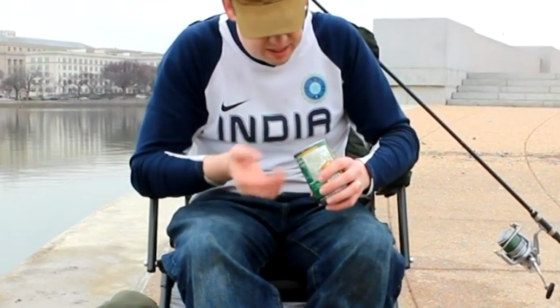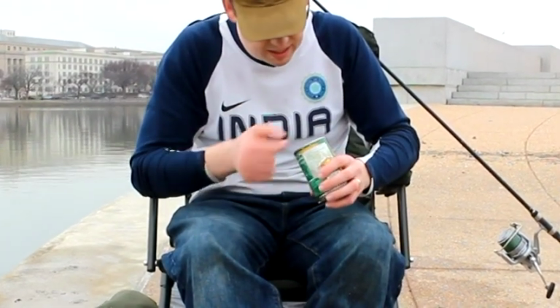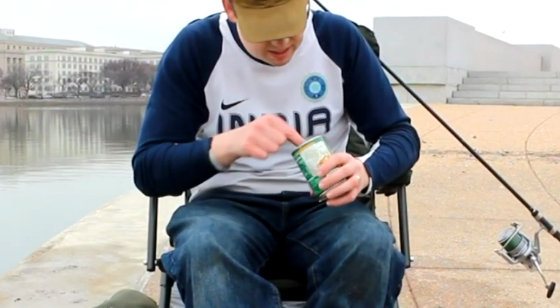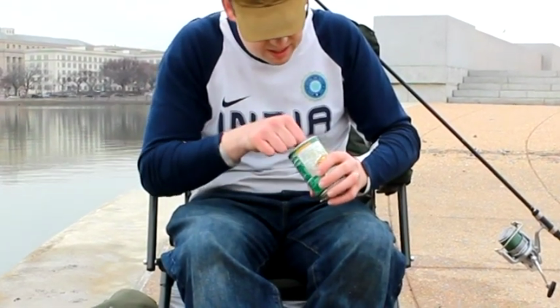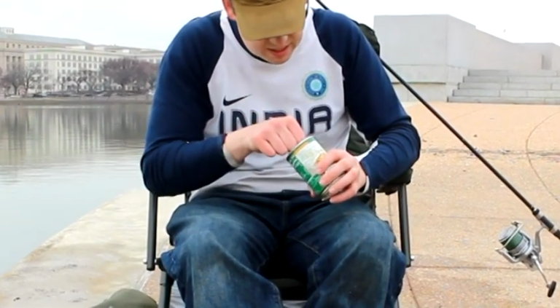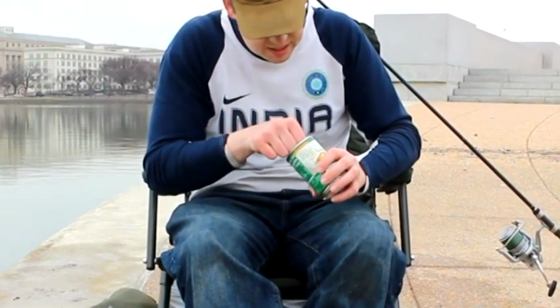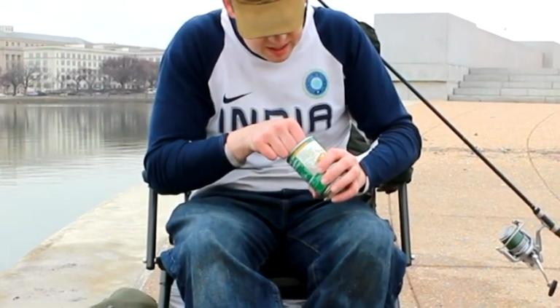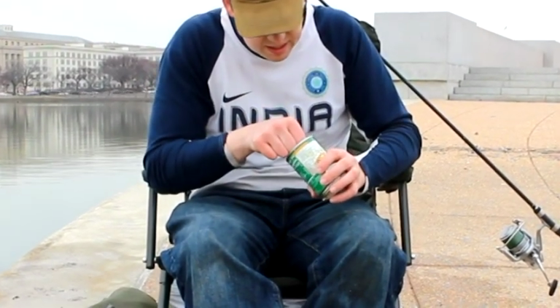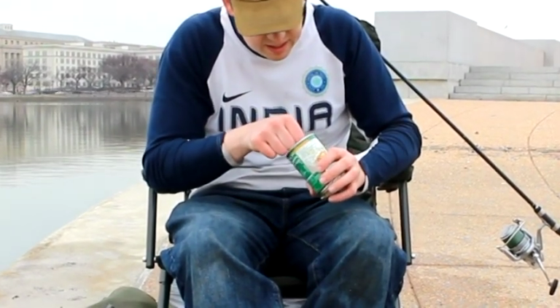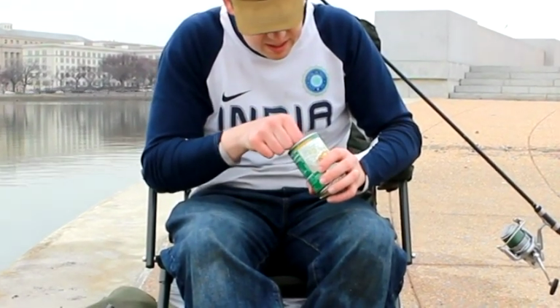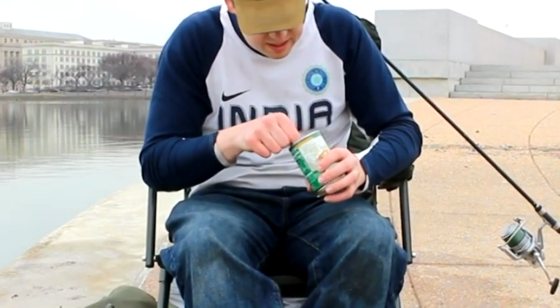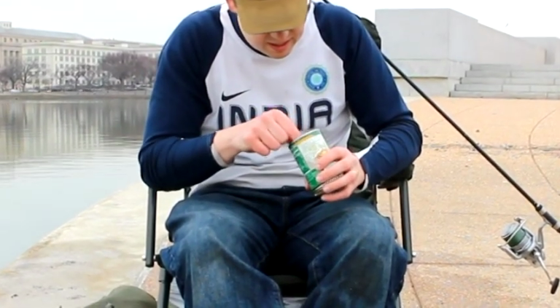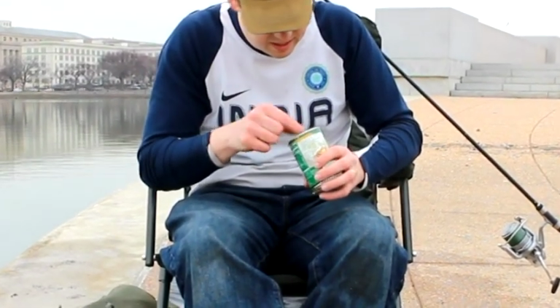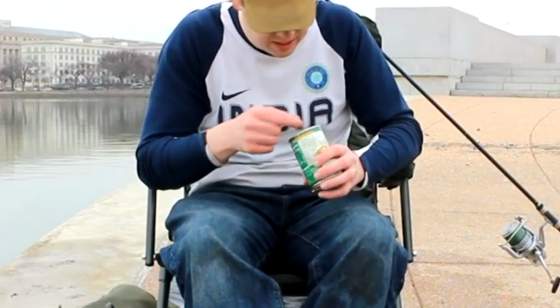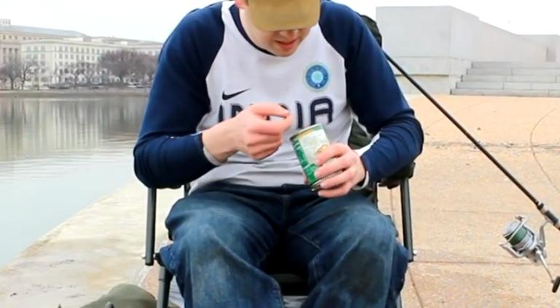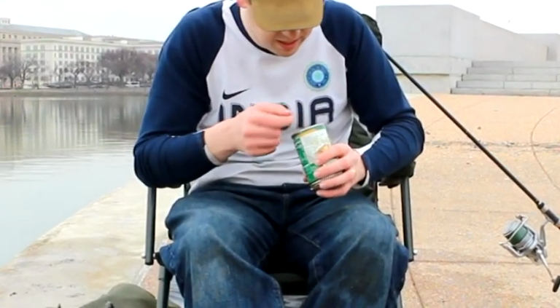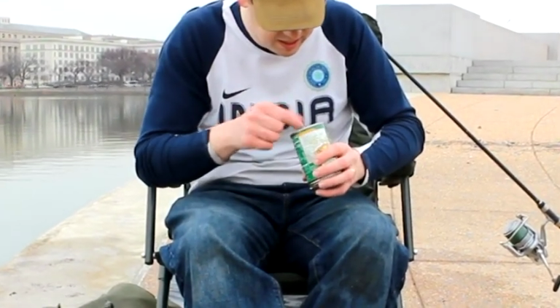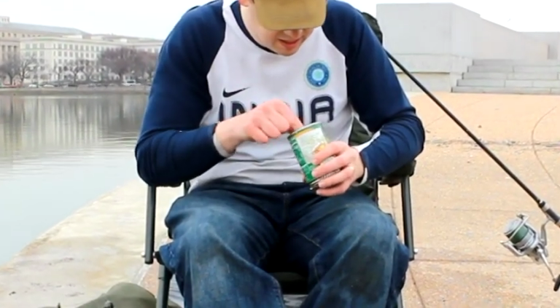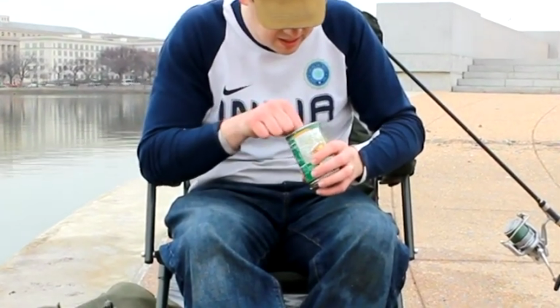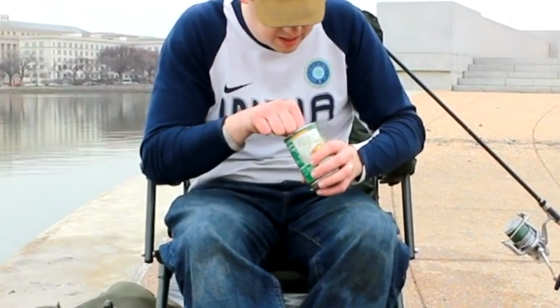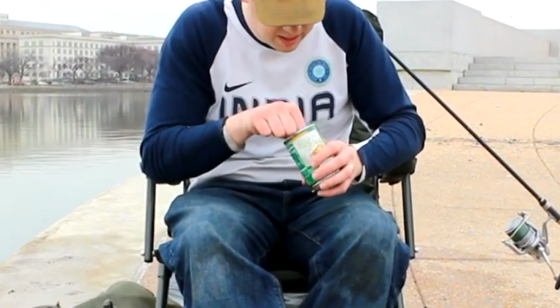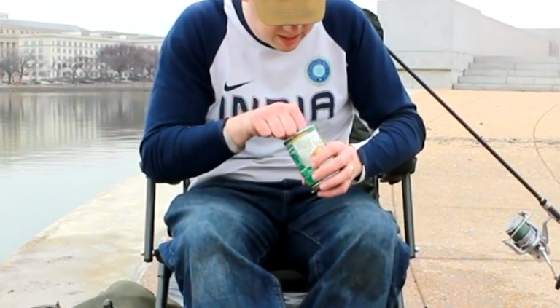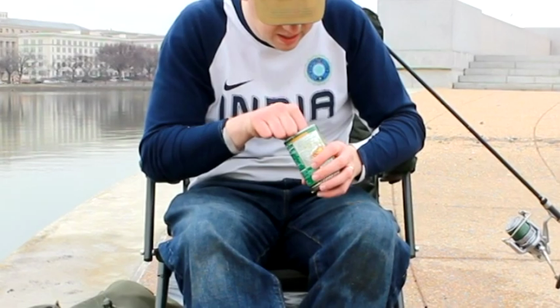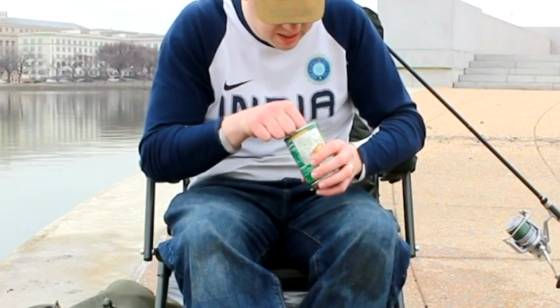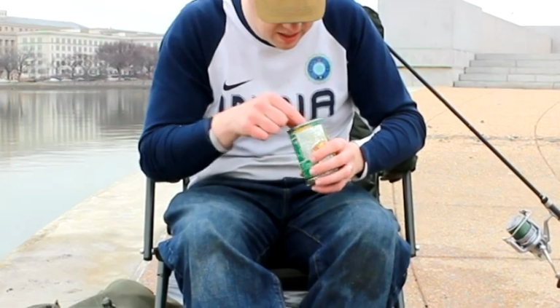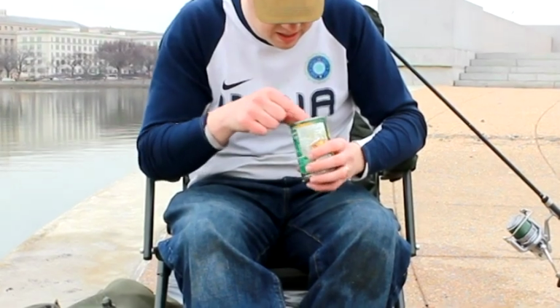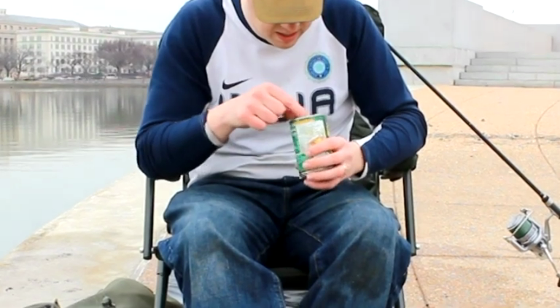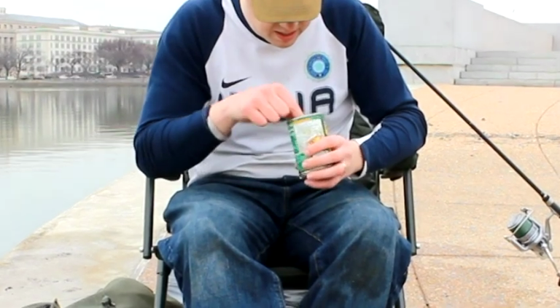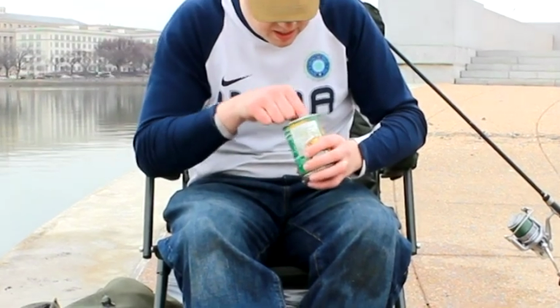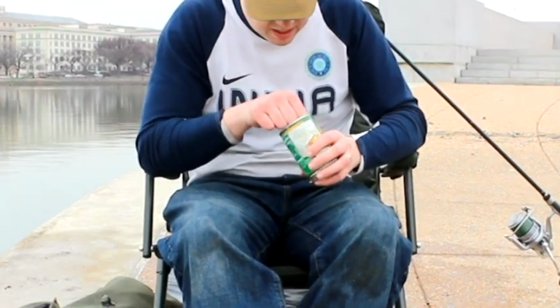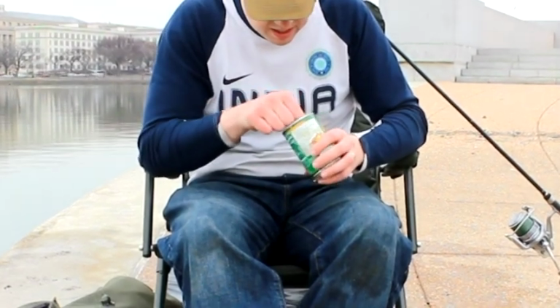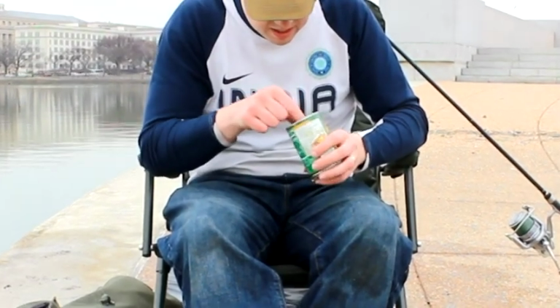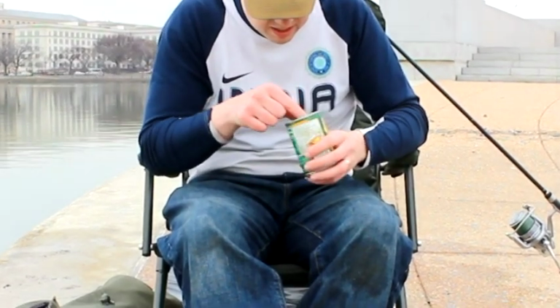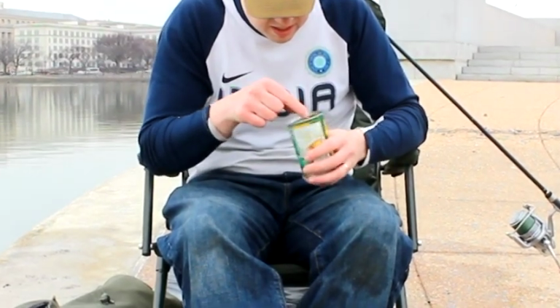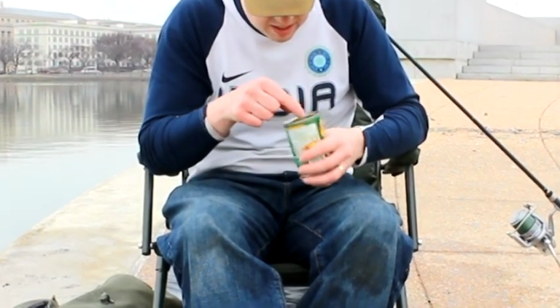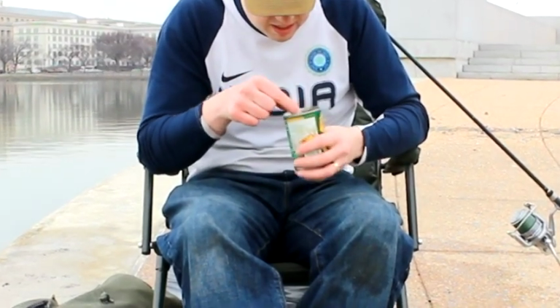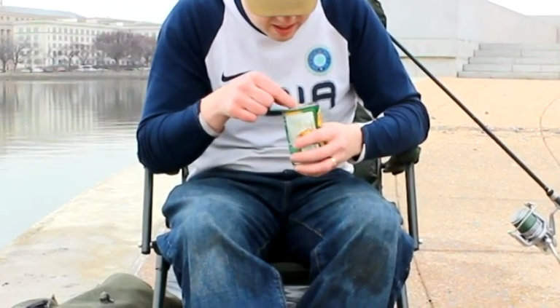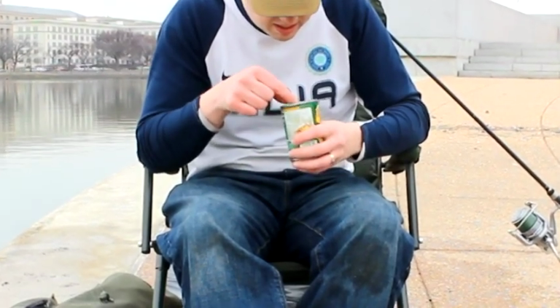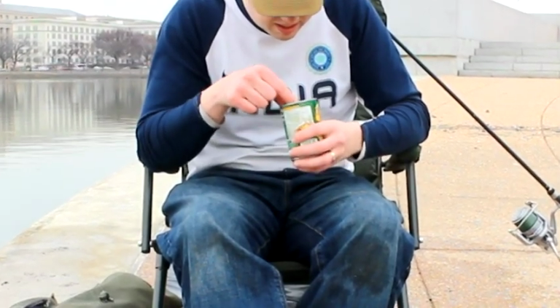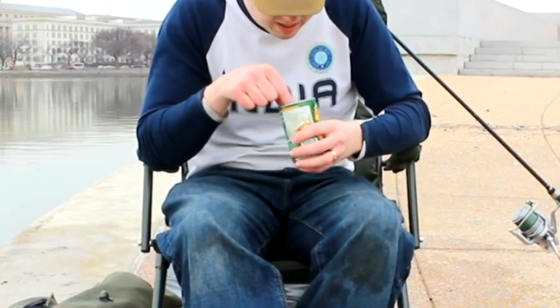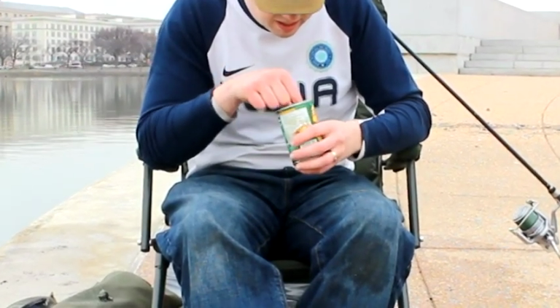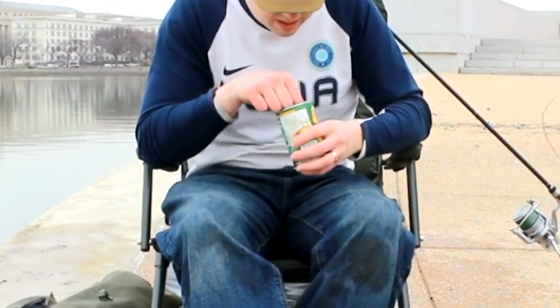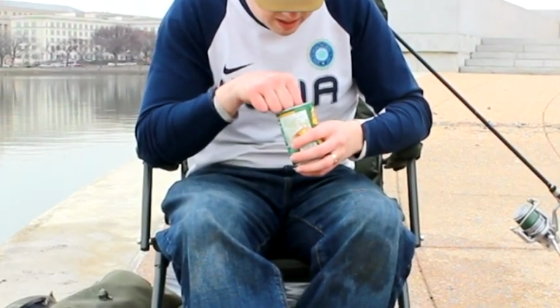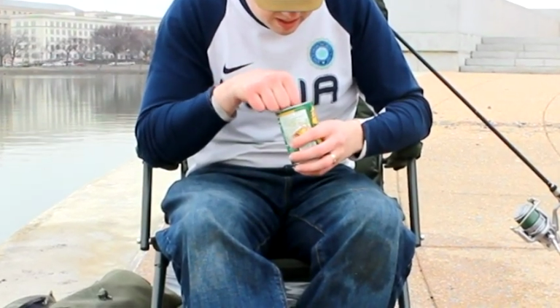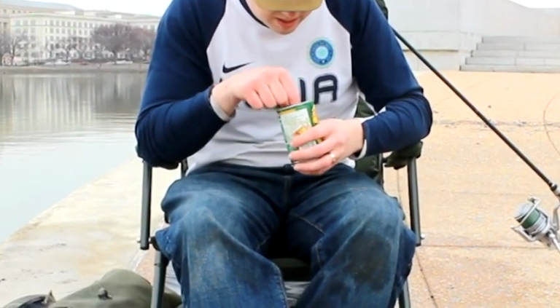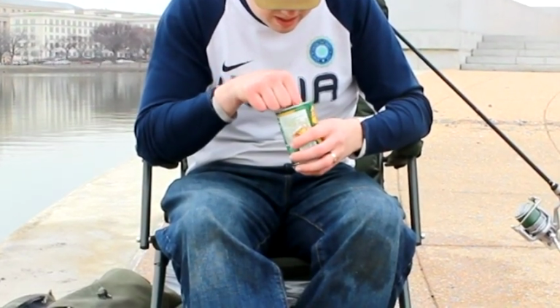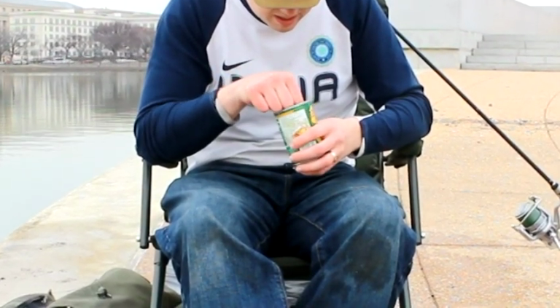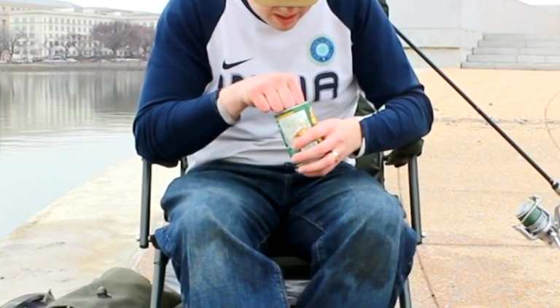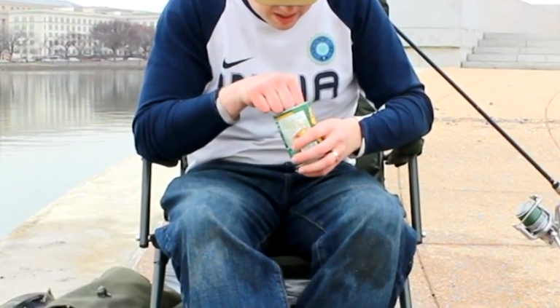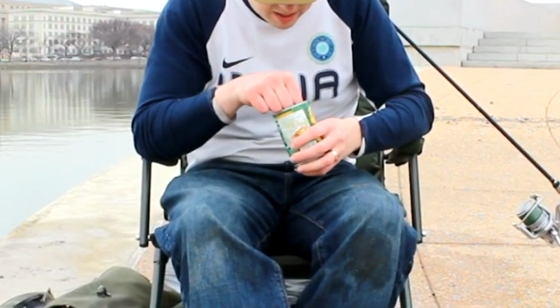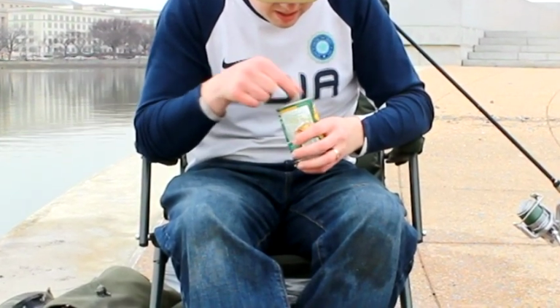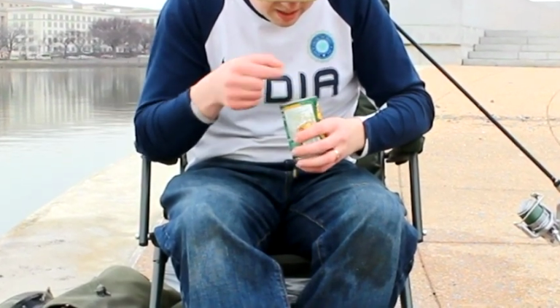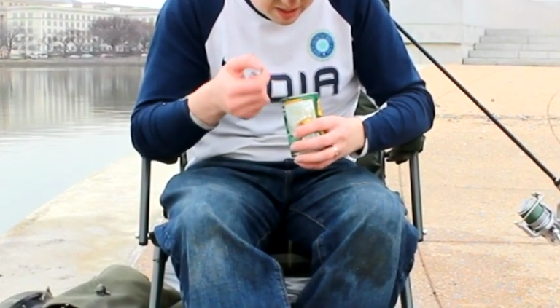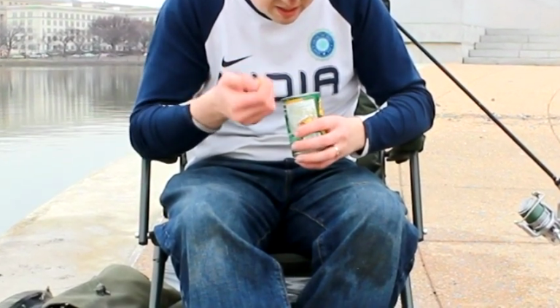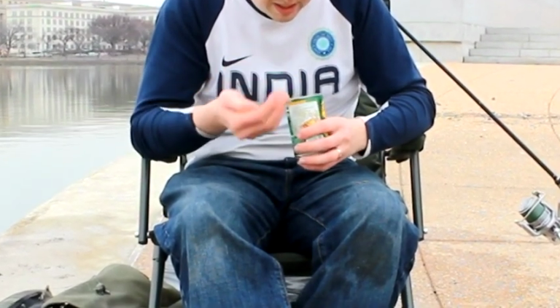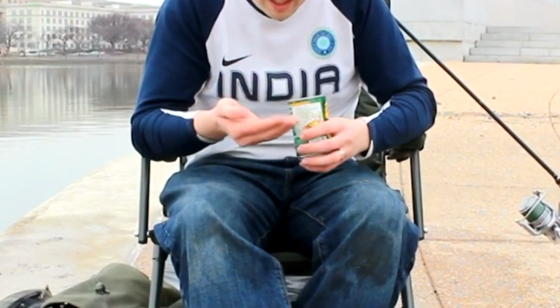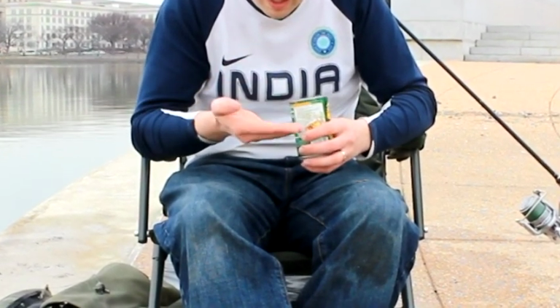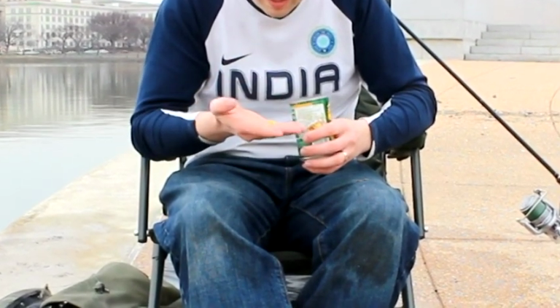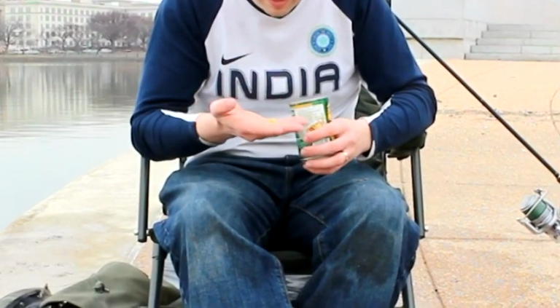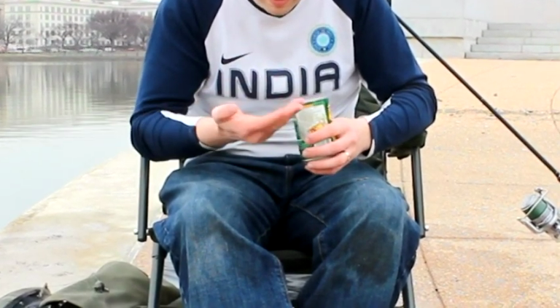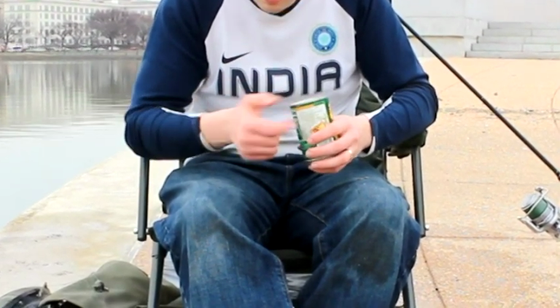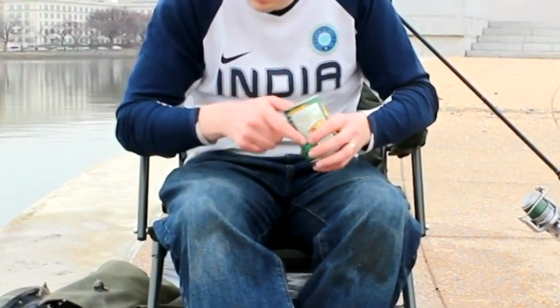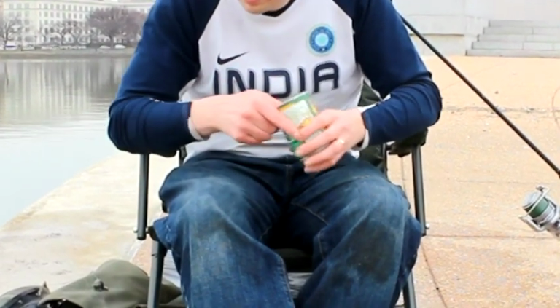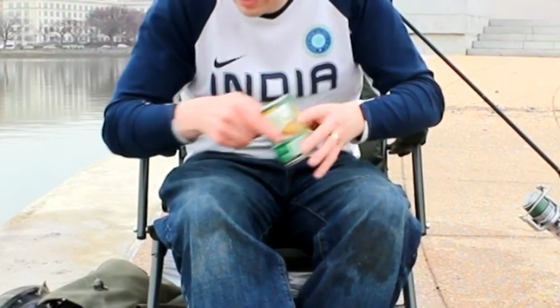I'm sitting here putting together a great winter stick mix. Now for those of you who don't know what a stick mix is, I'm going to show you.